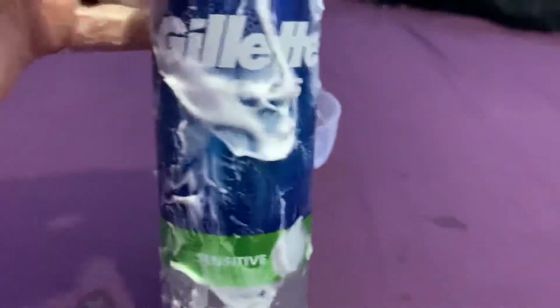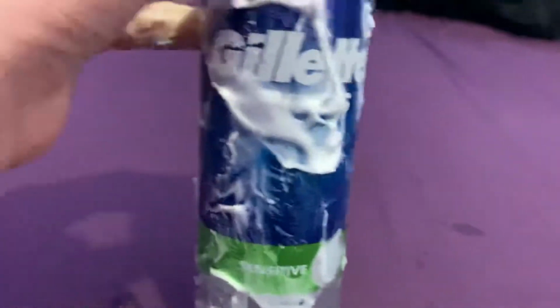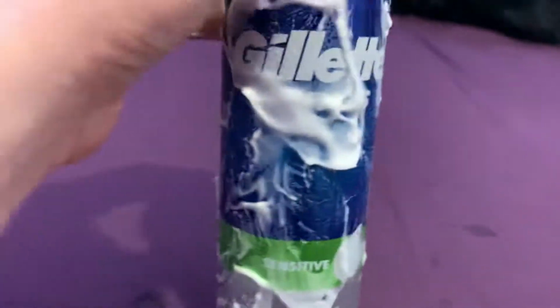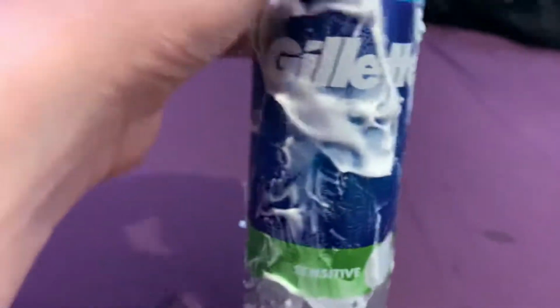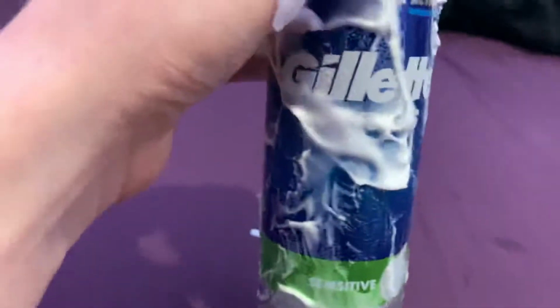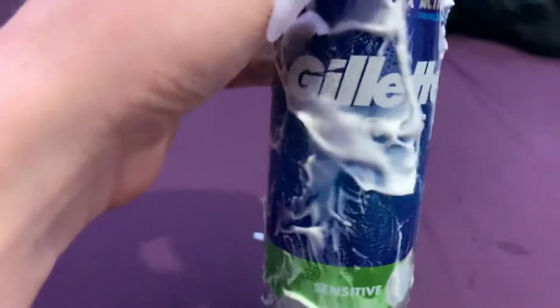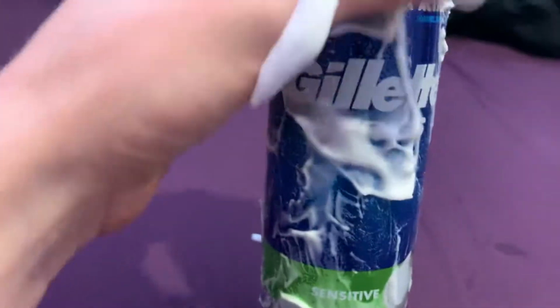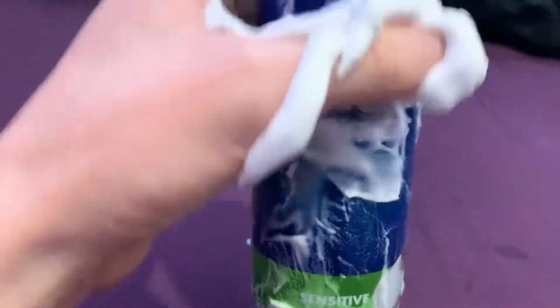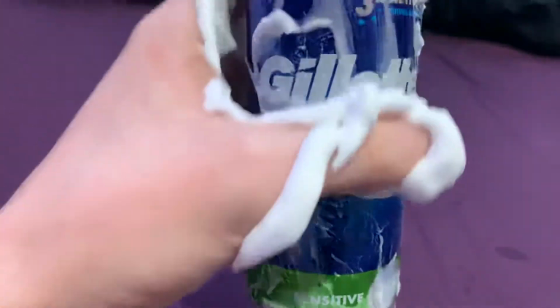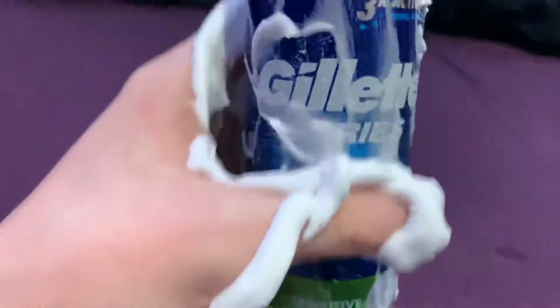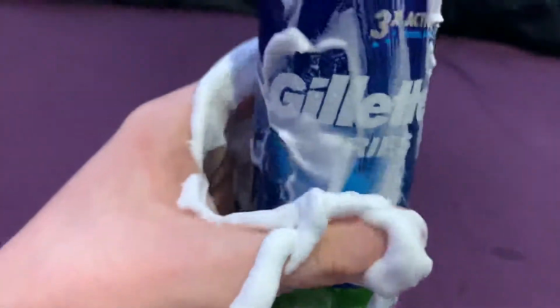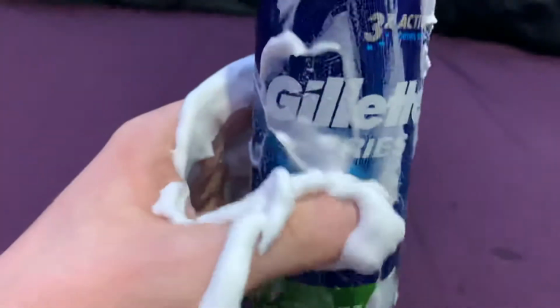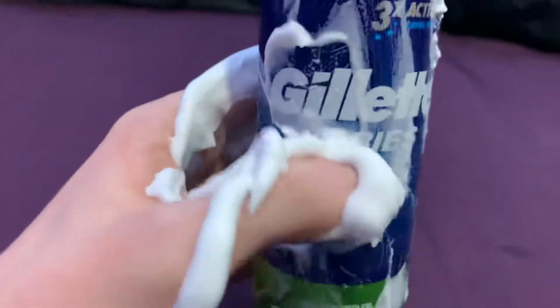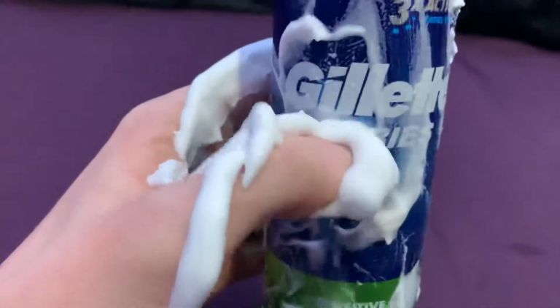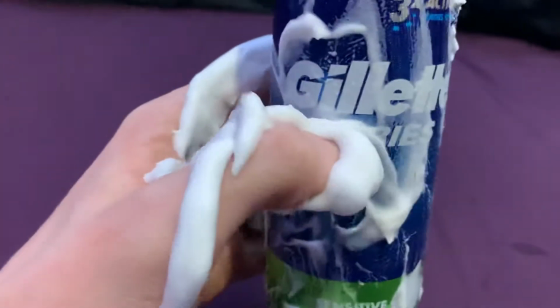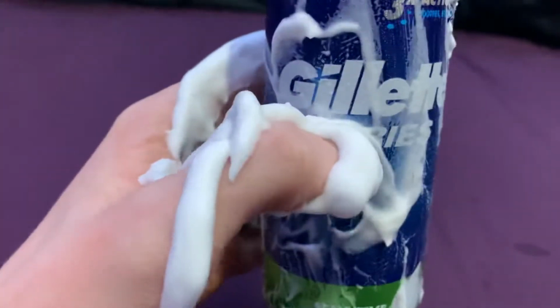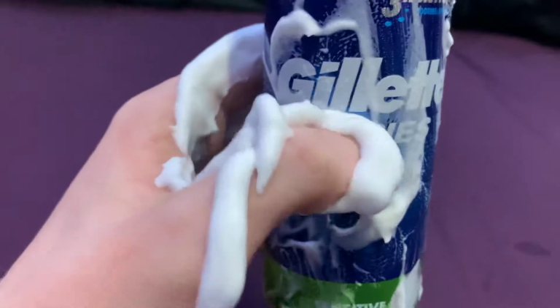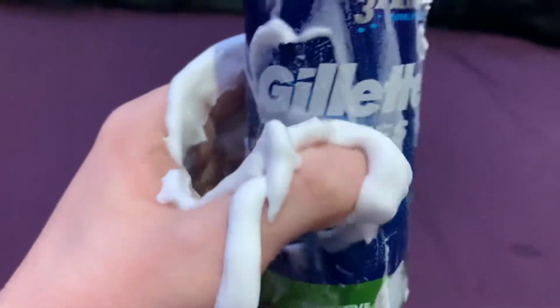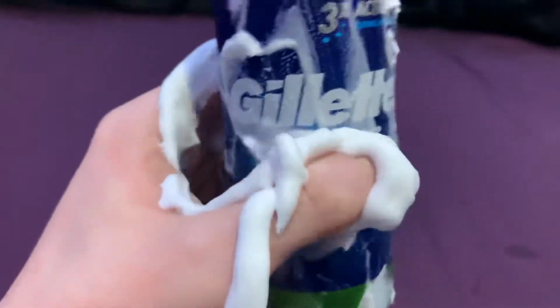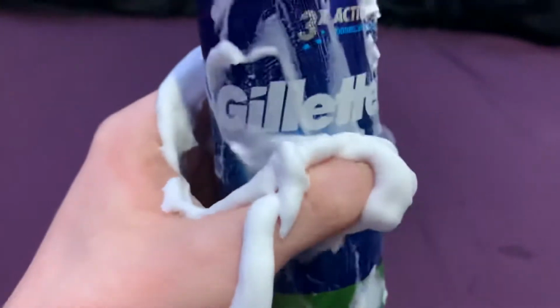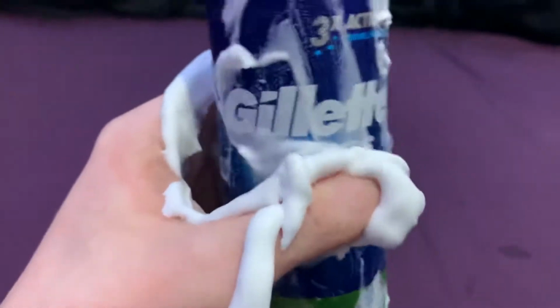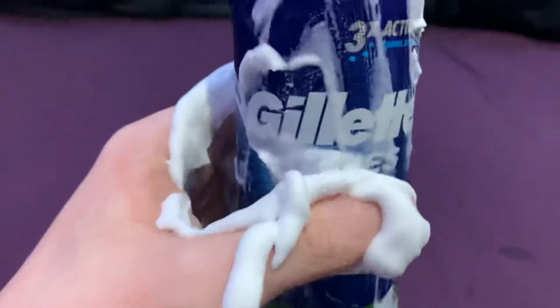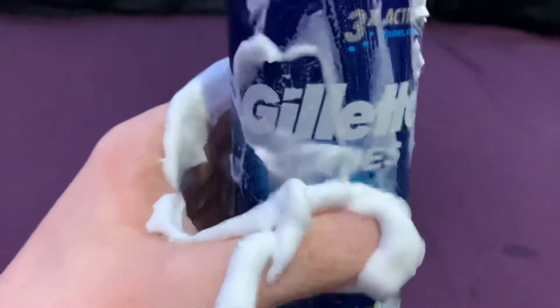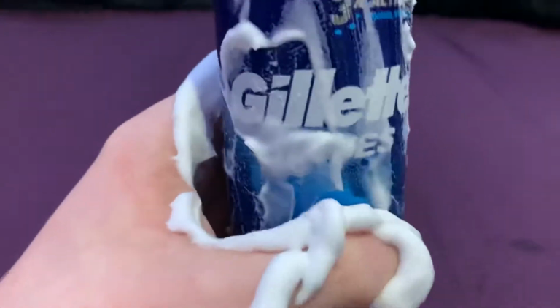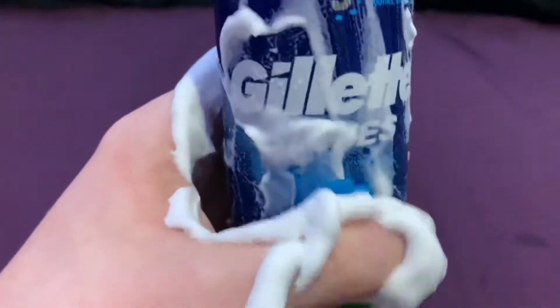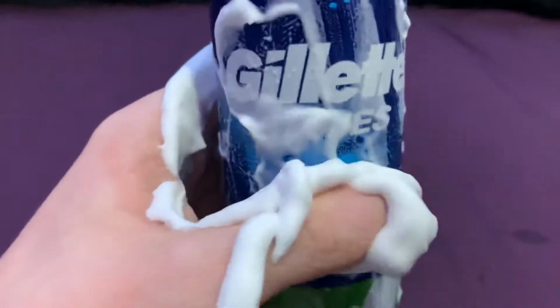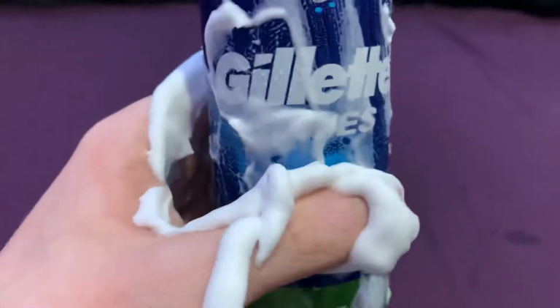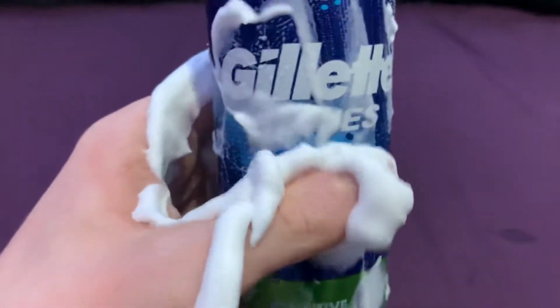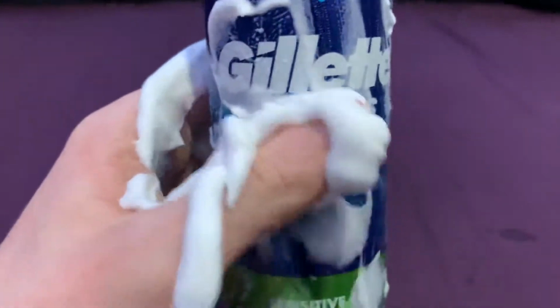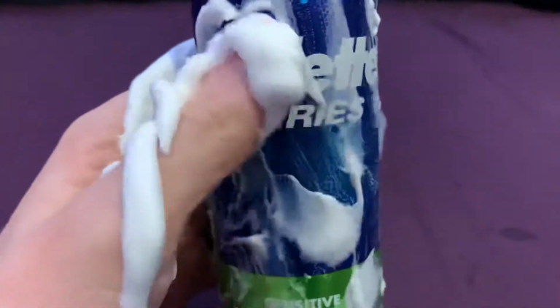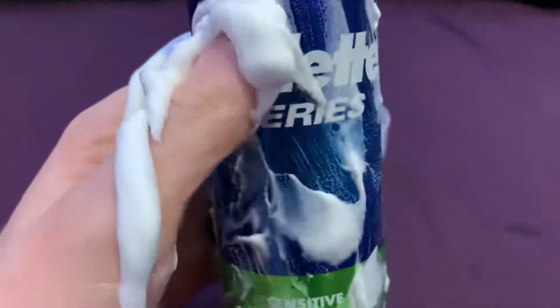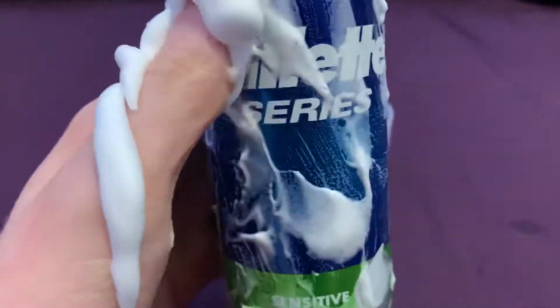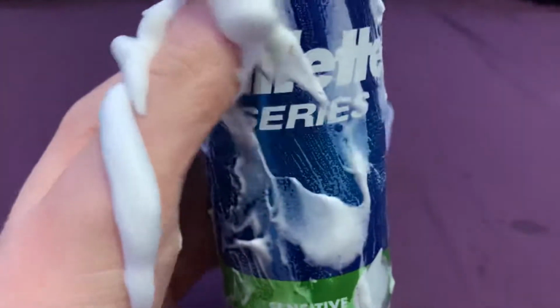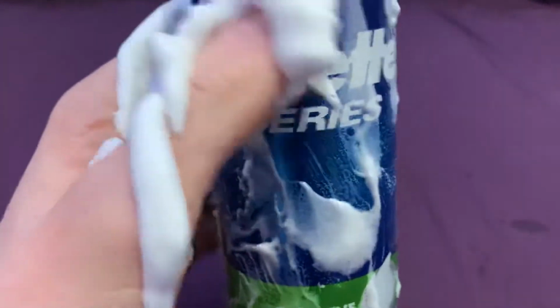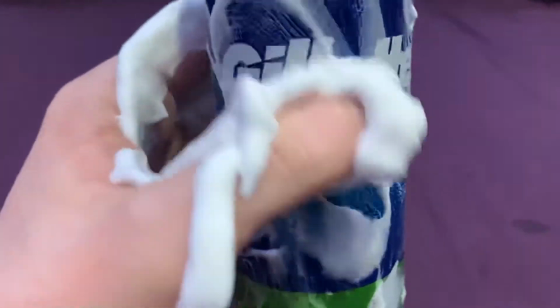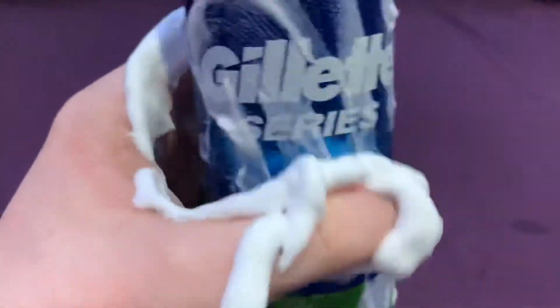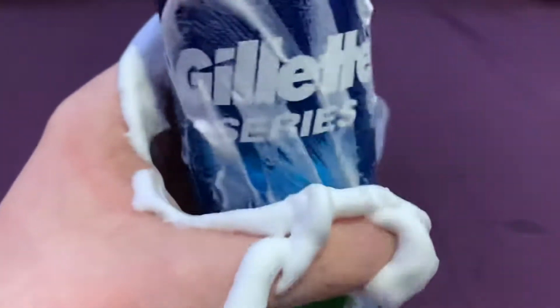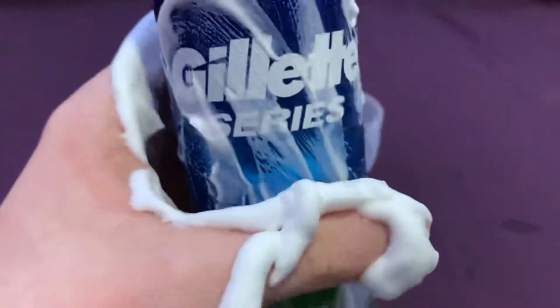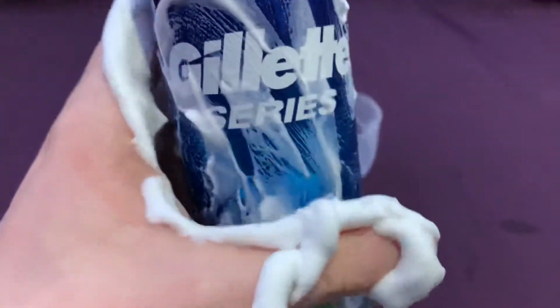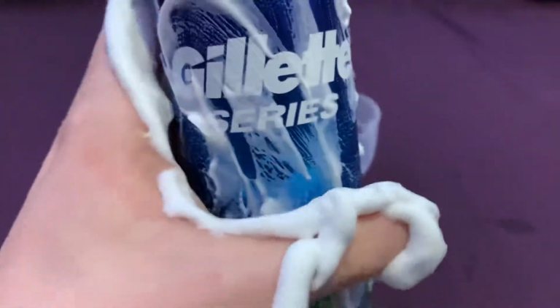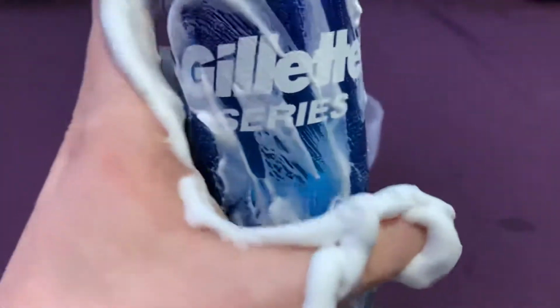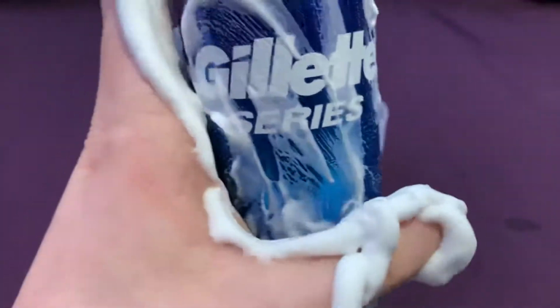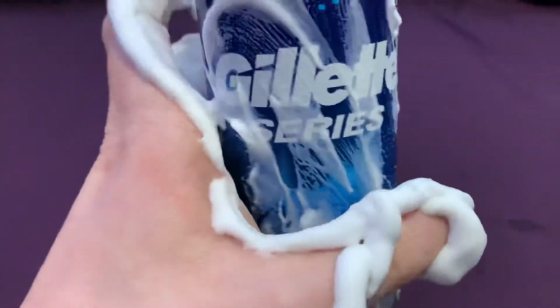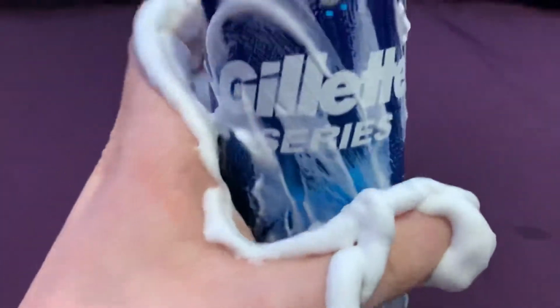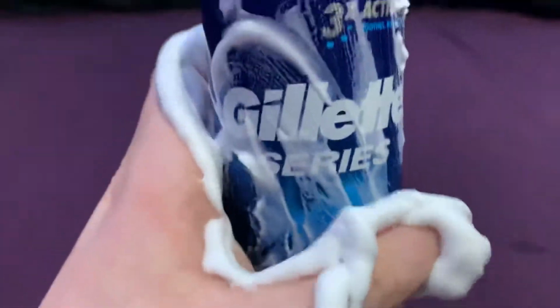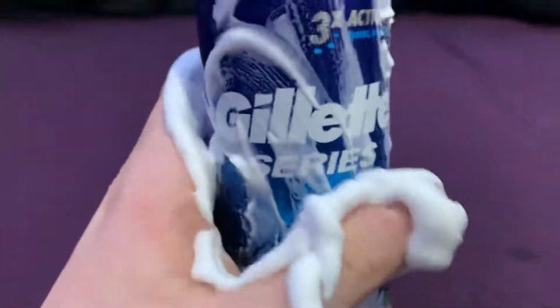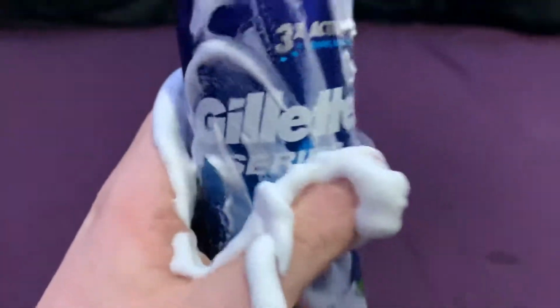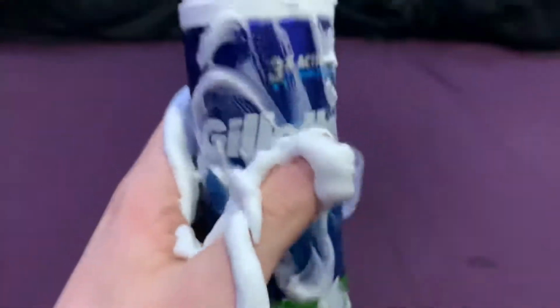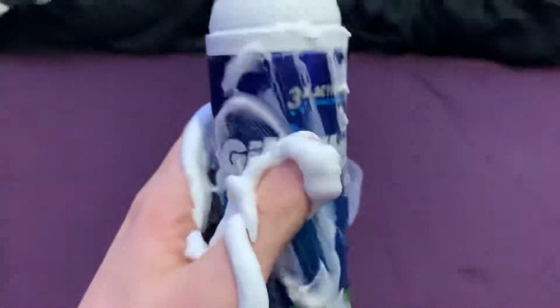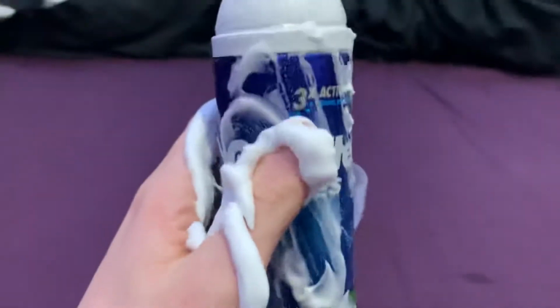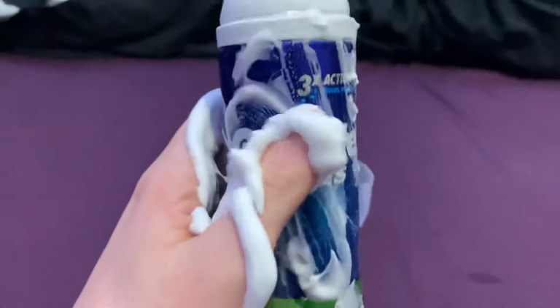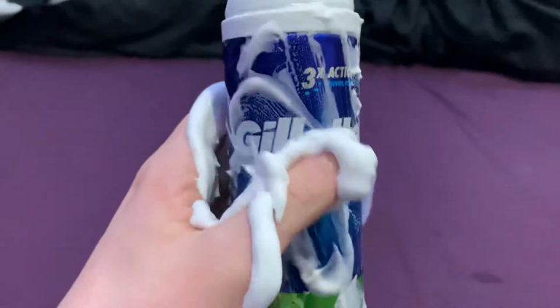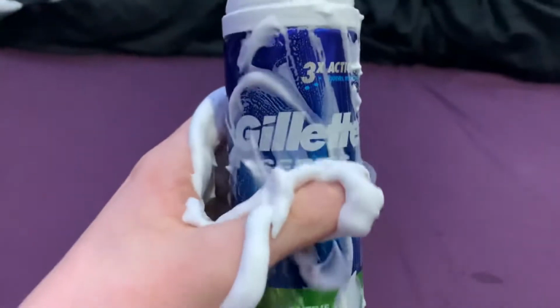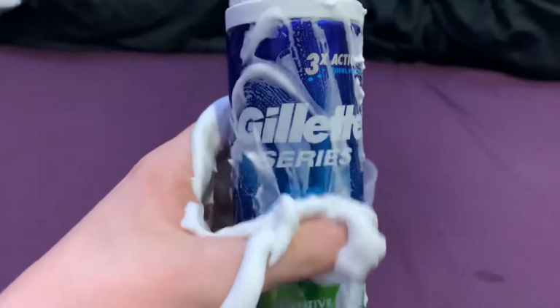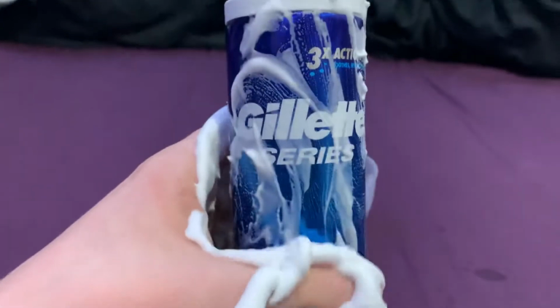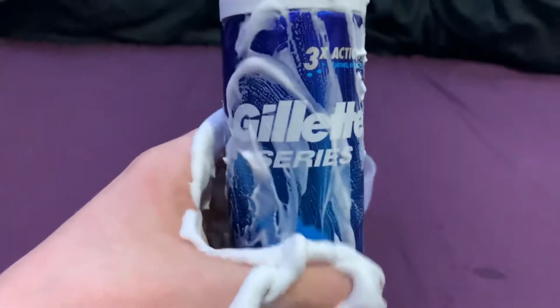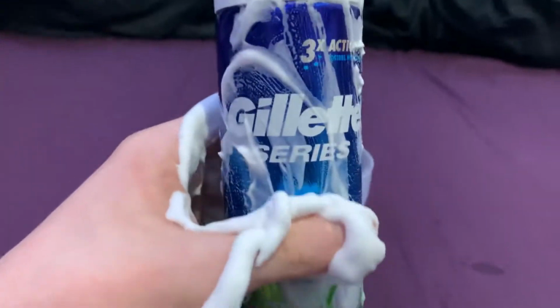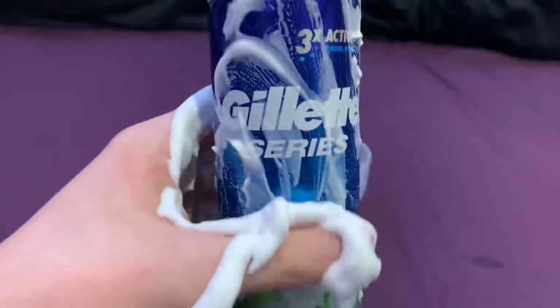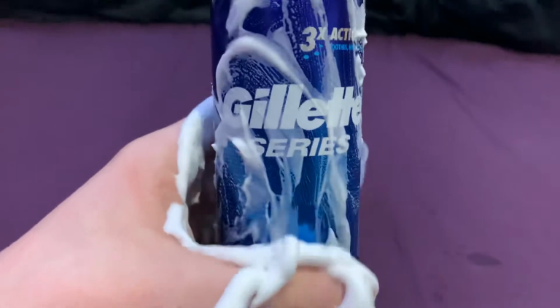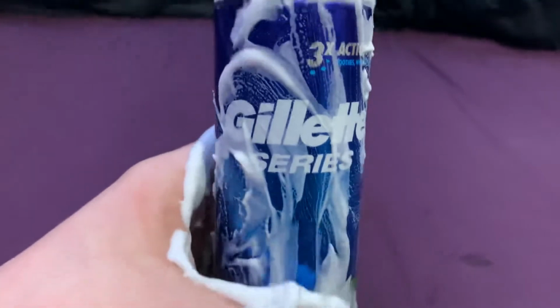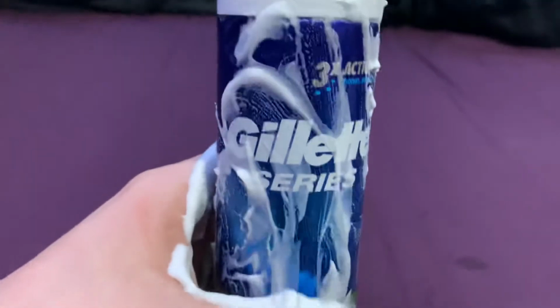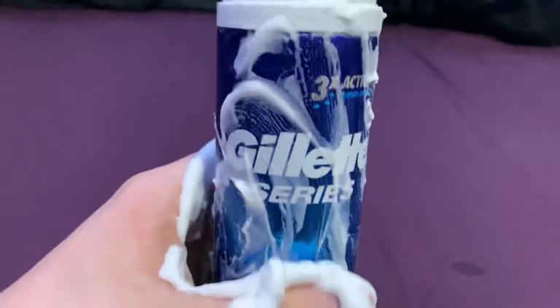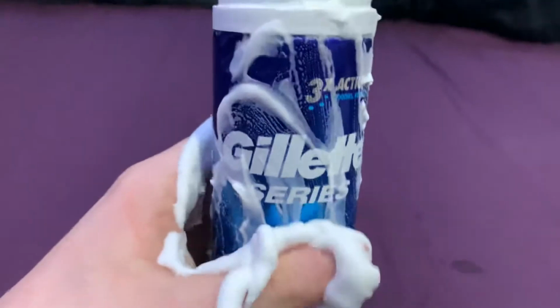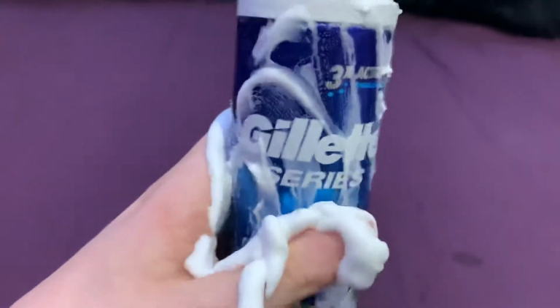Now don't be mistaken with the Gillette — it's for everyone. None of that sexism over here, we don't like that.